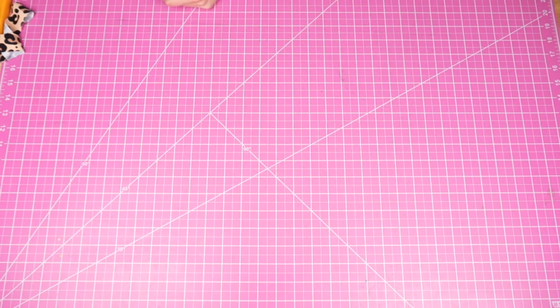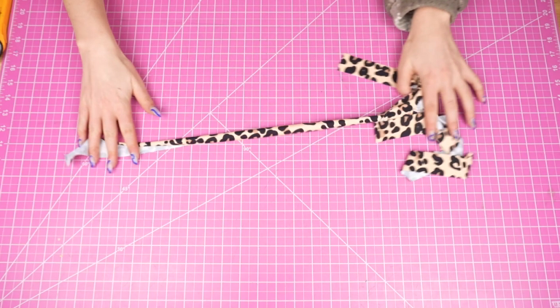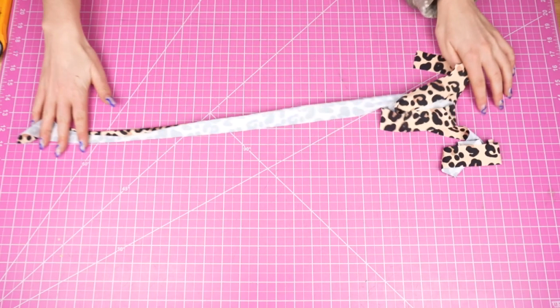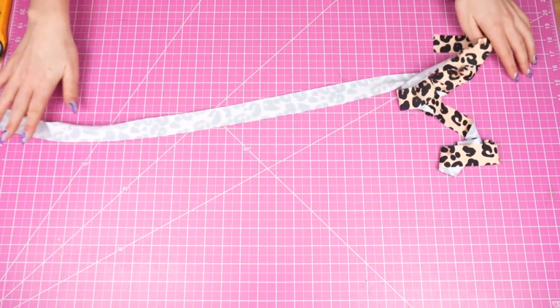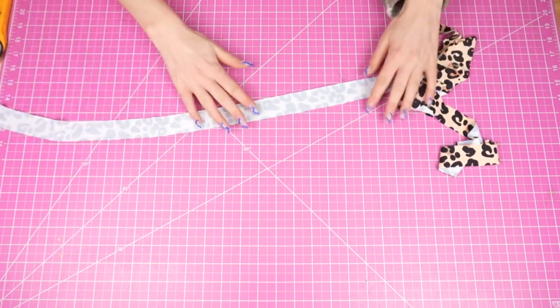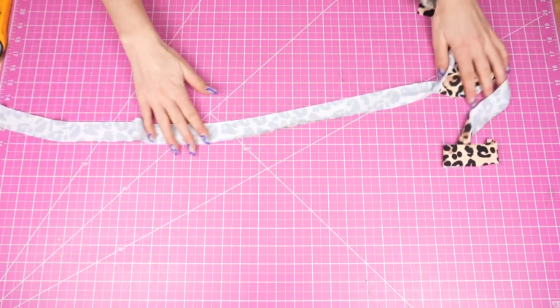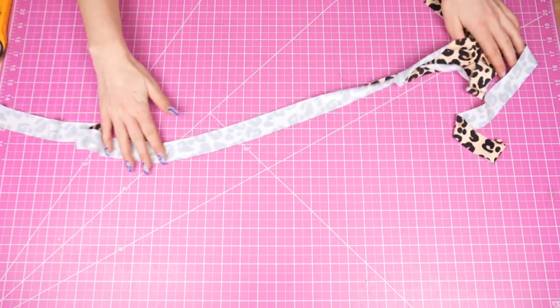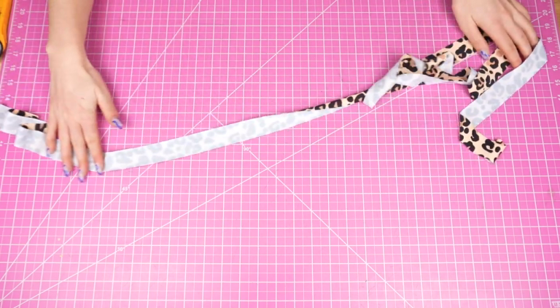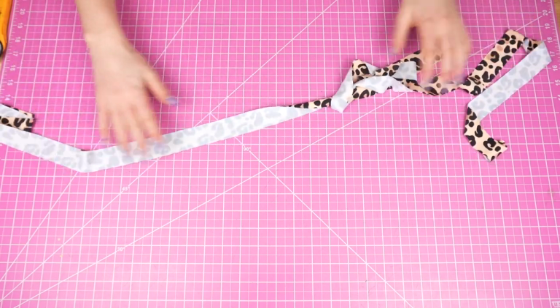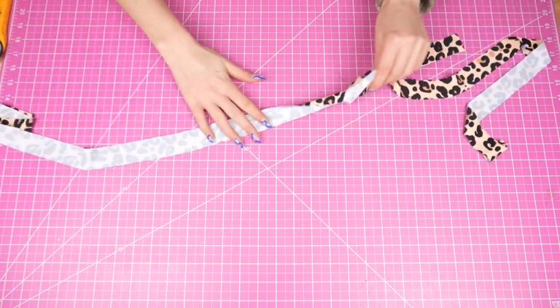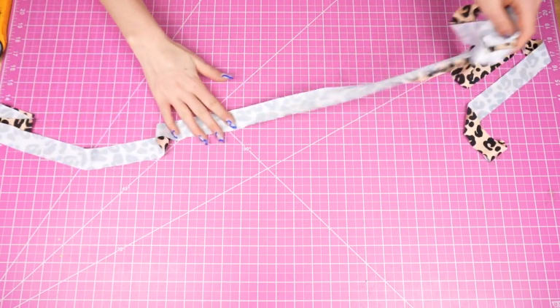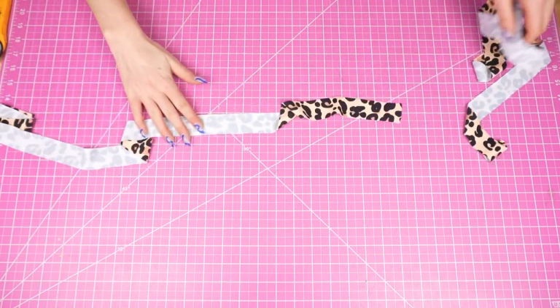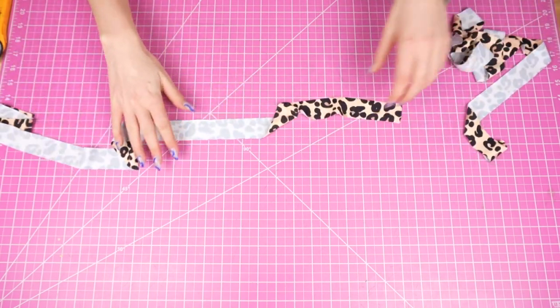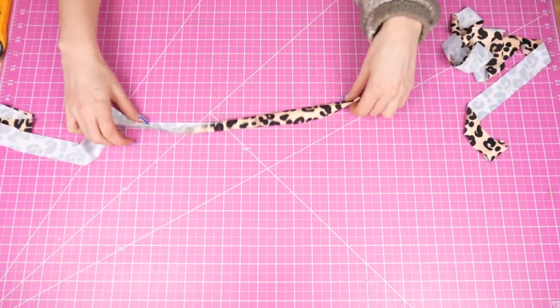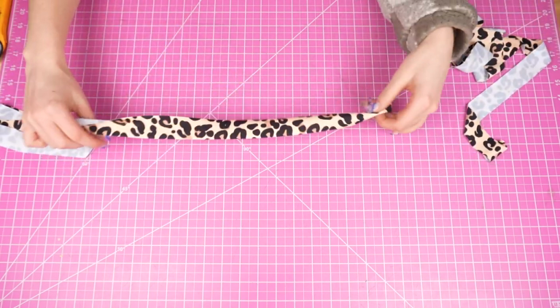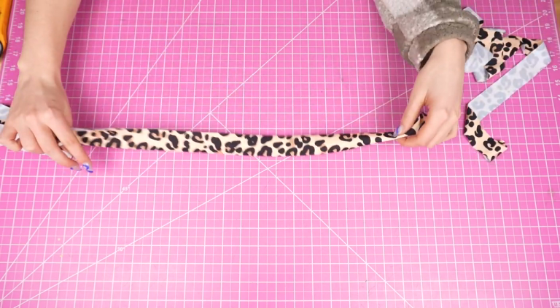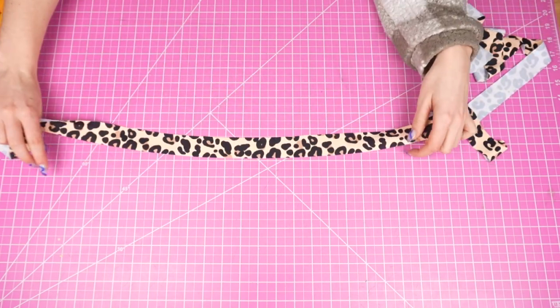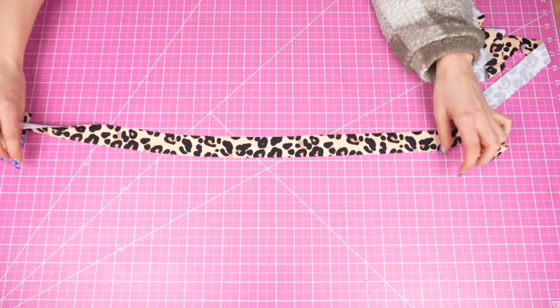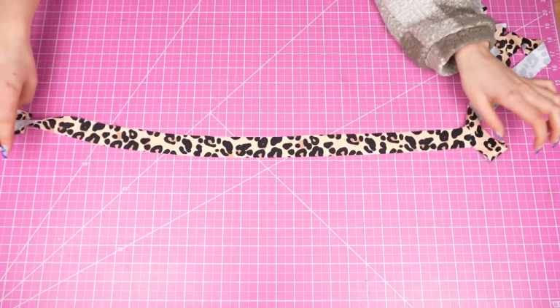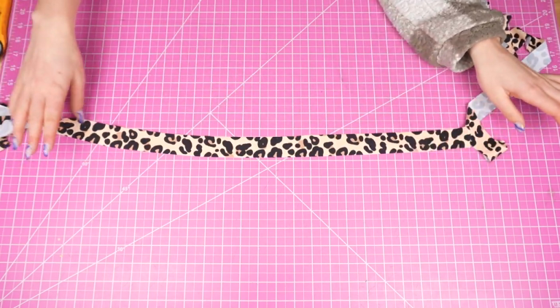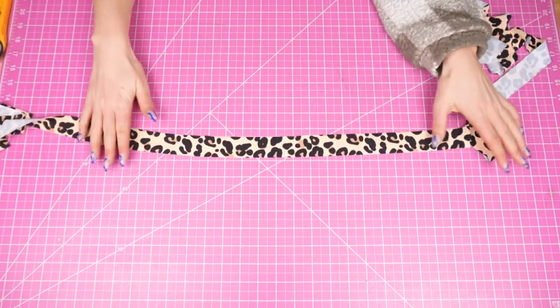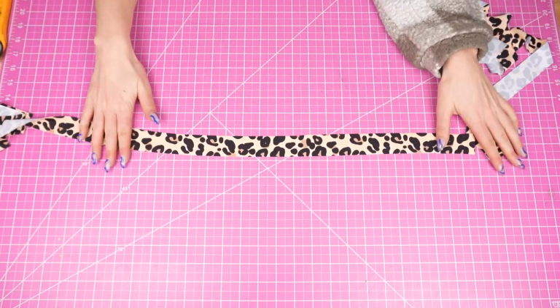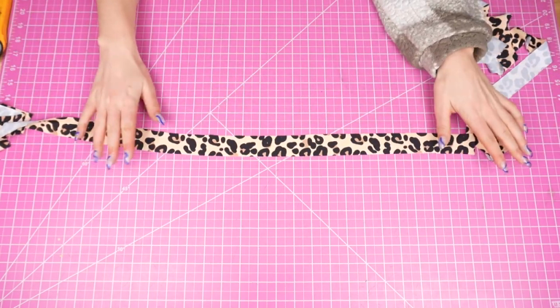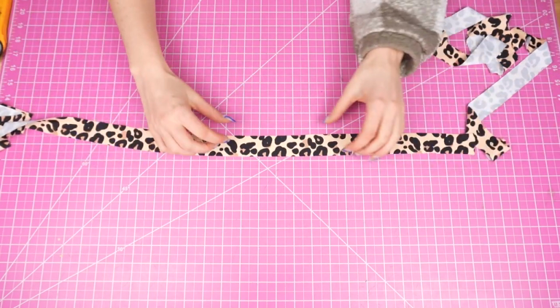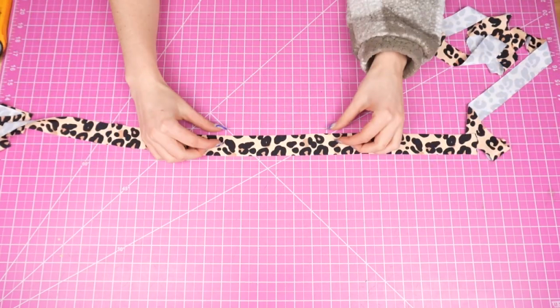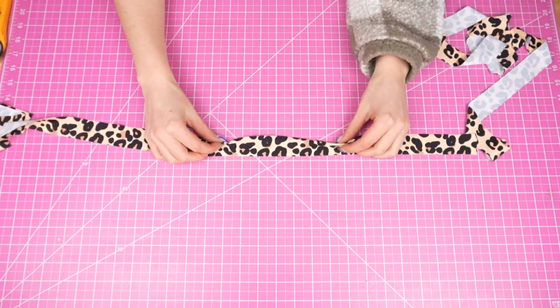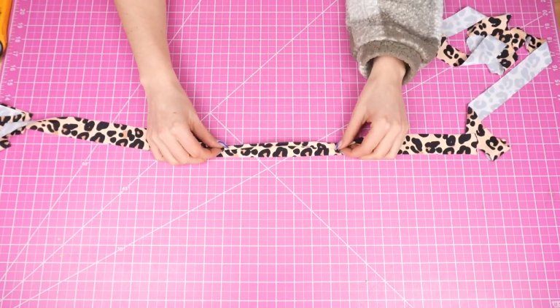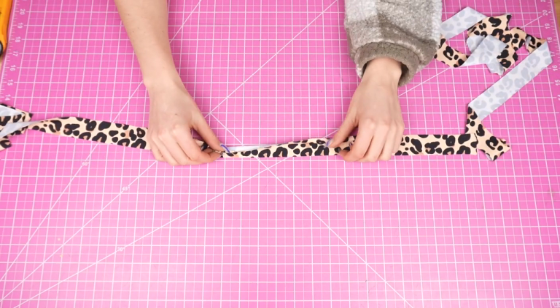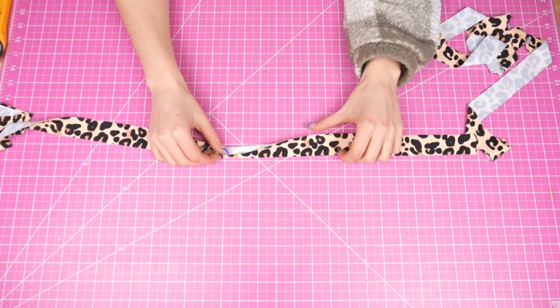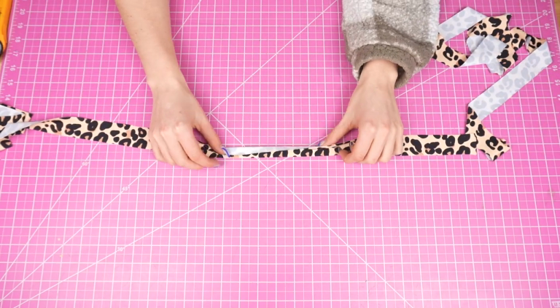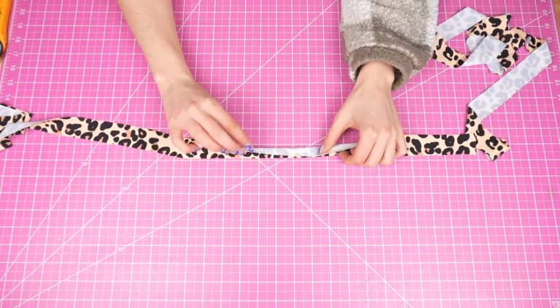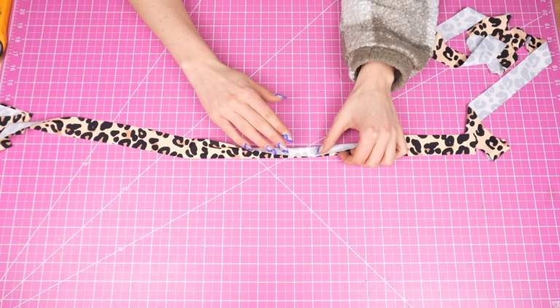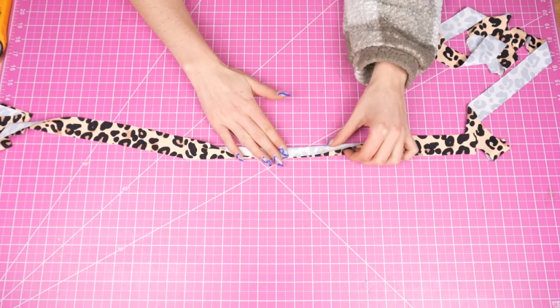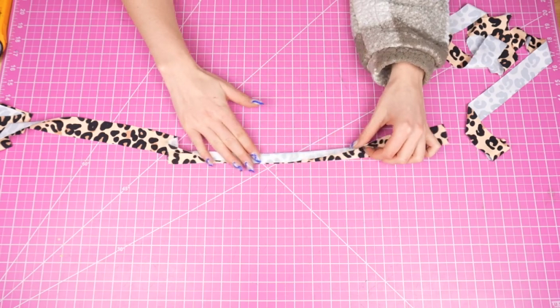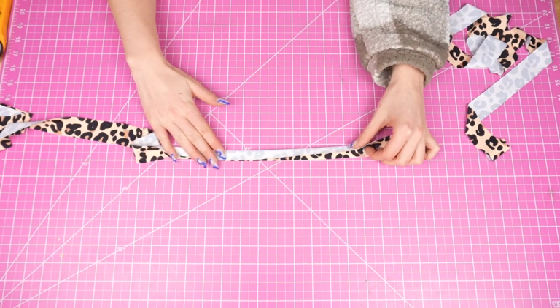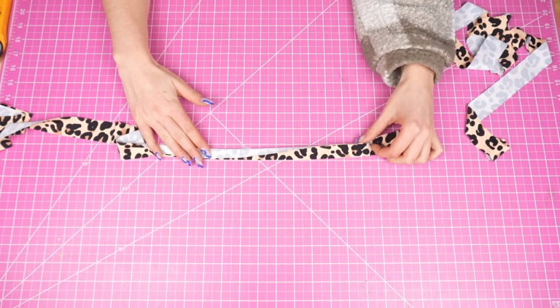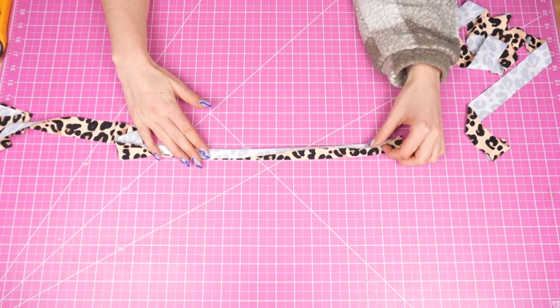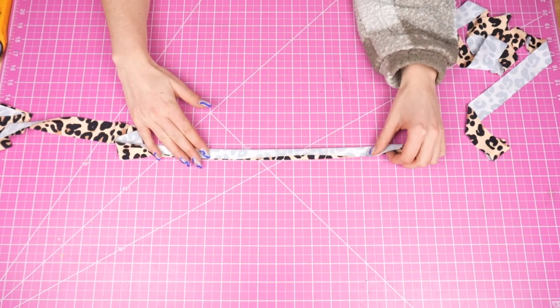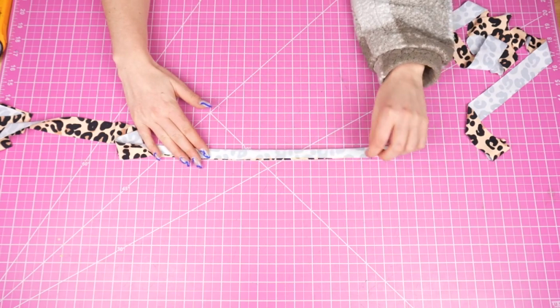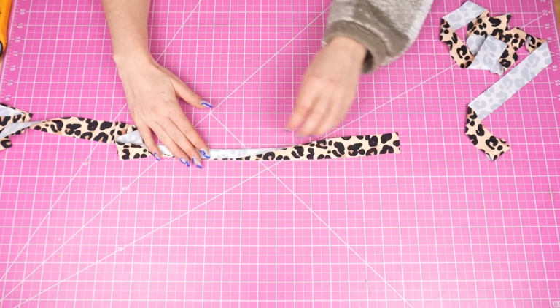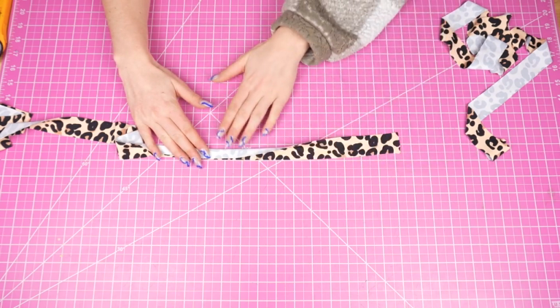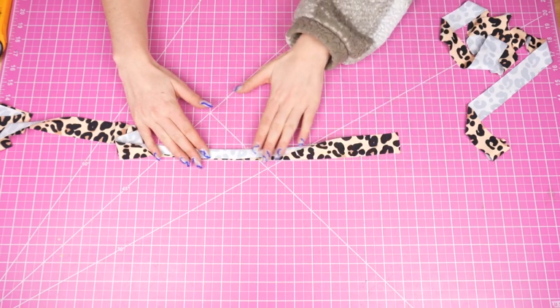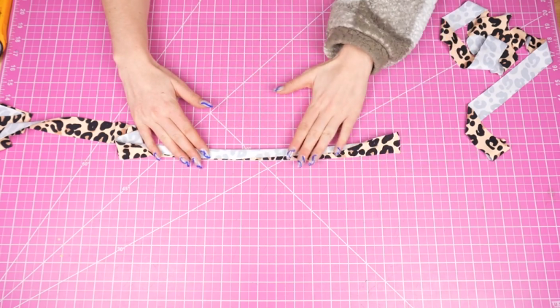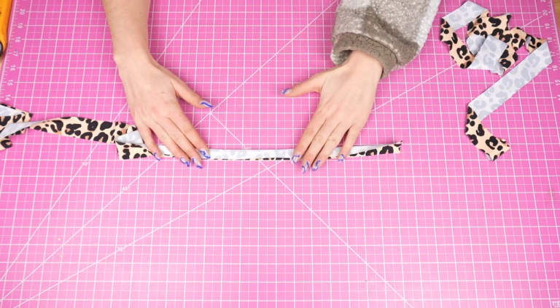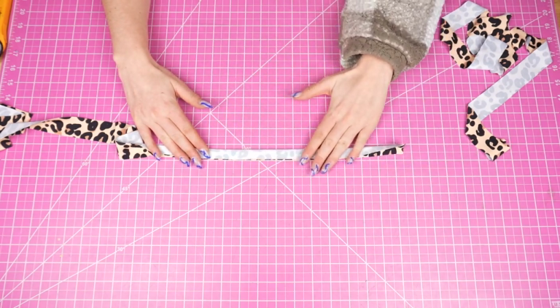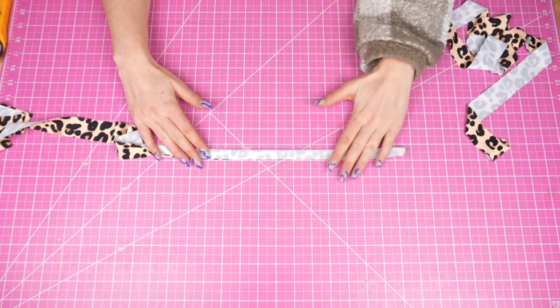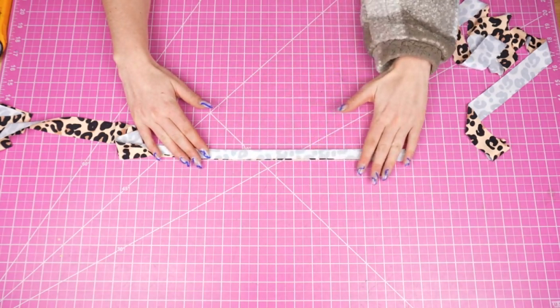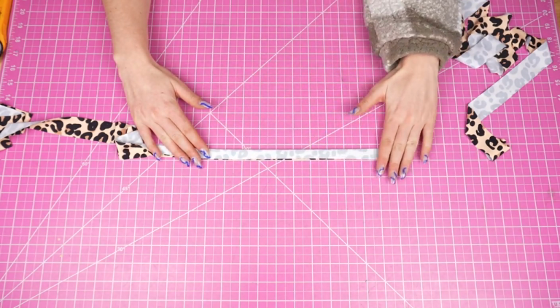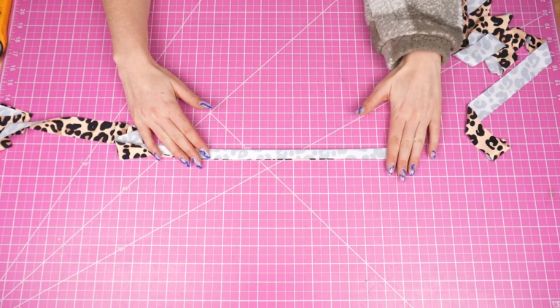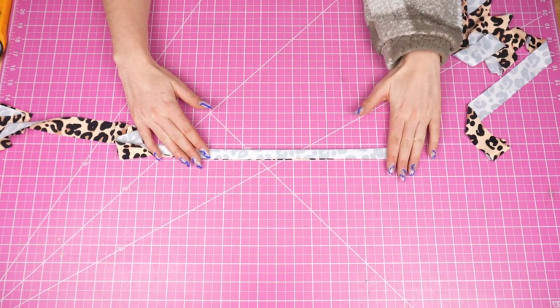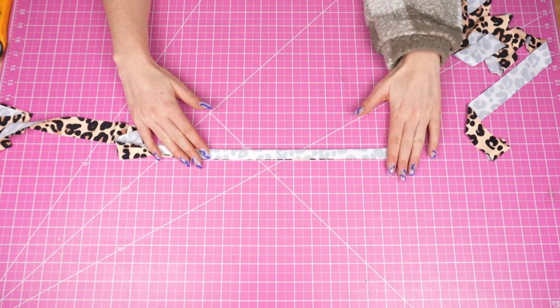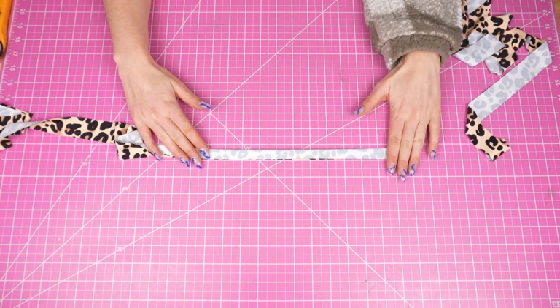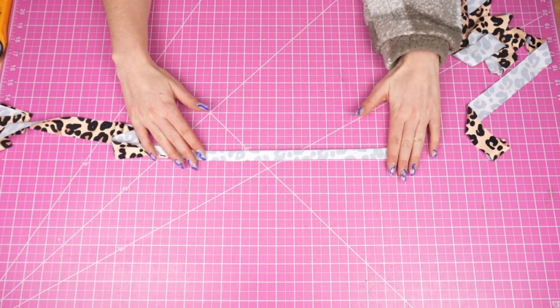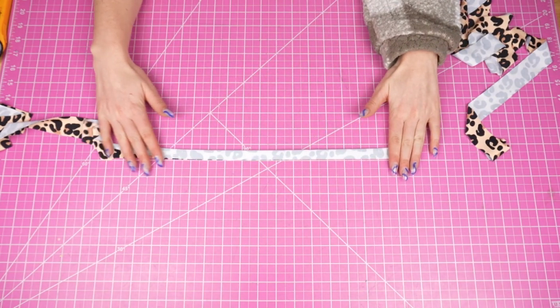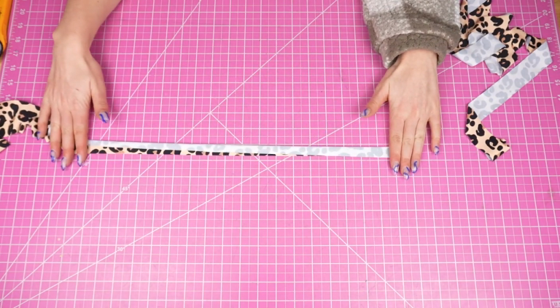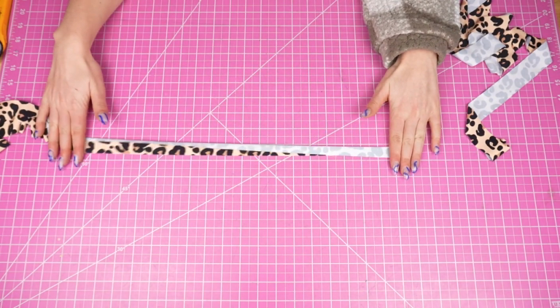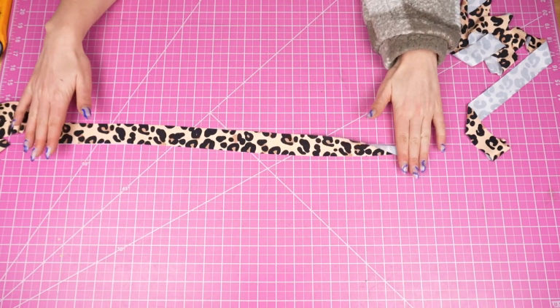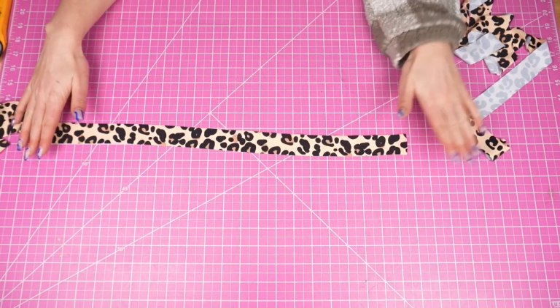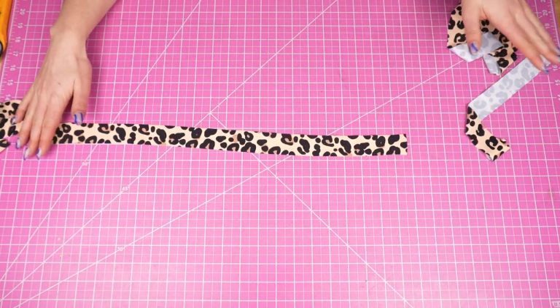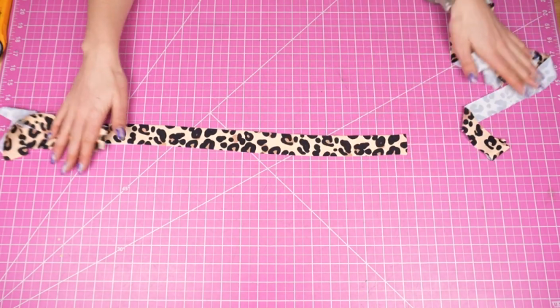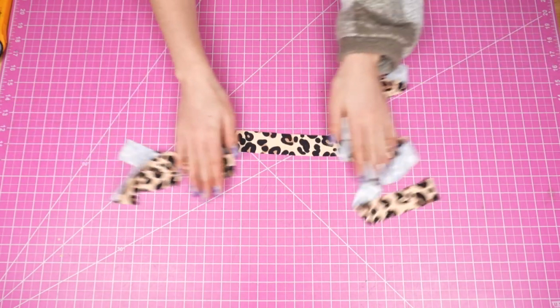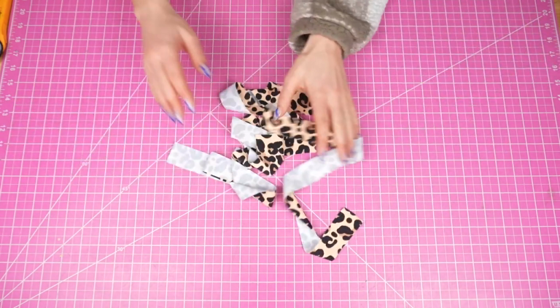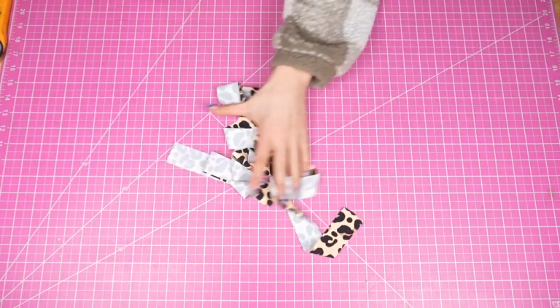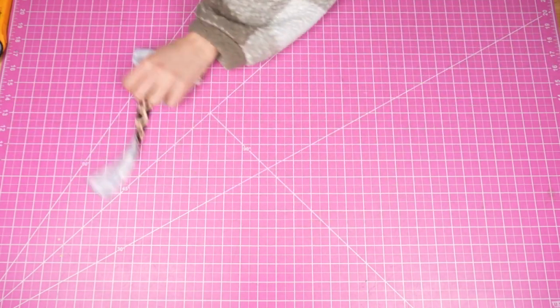The last thing we're going to sew at this step is our straps. Fold them in half lengthwise and sew along the raw edges, then attach elastic to them.